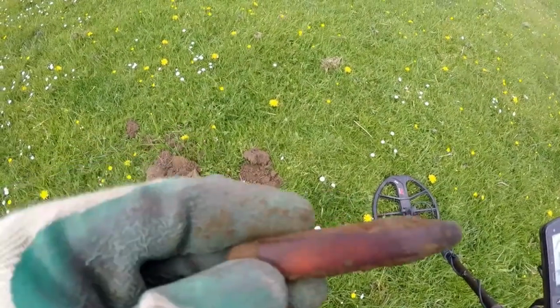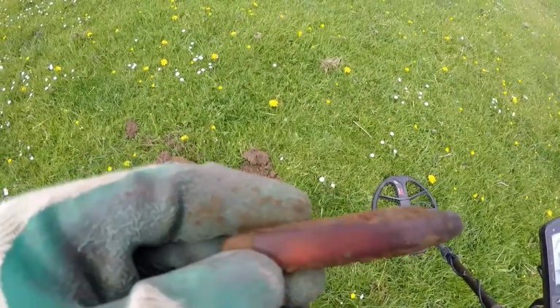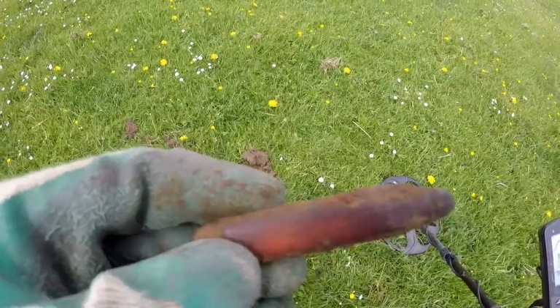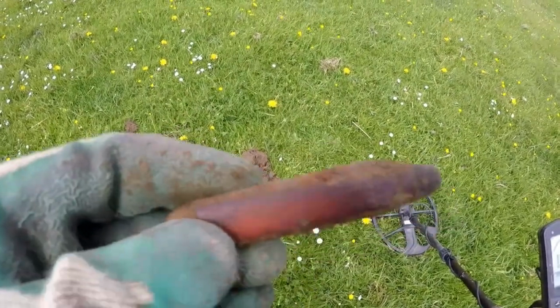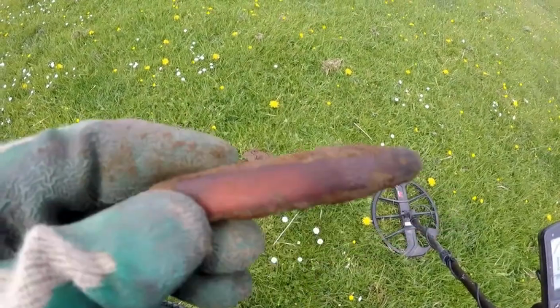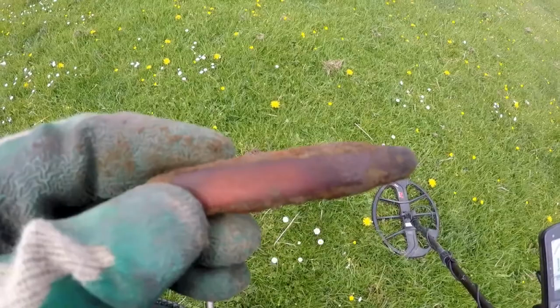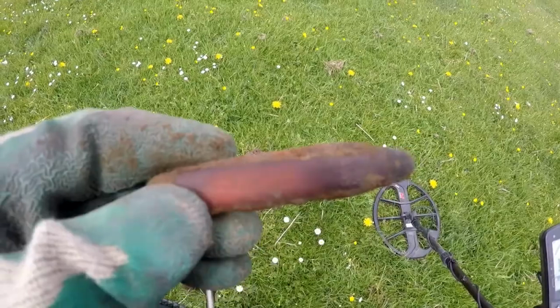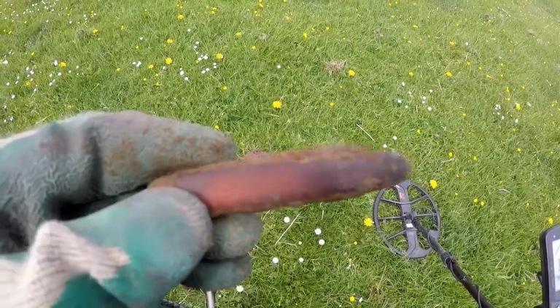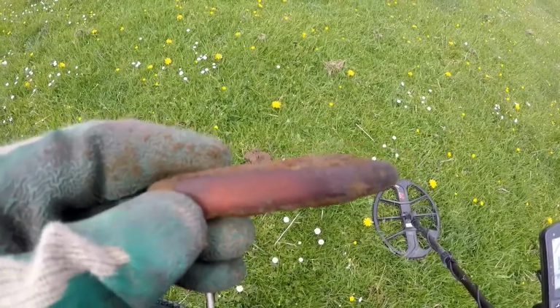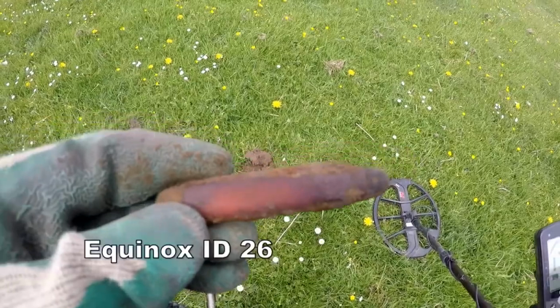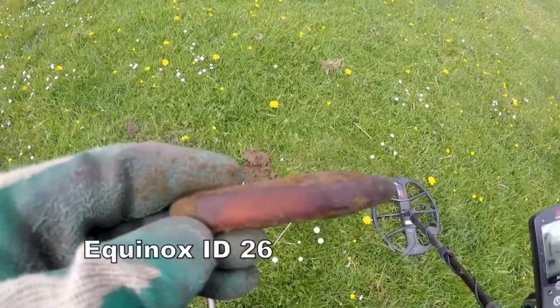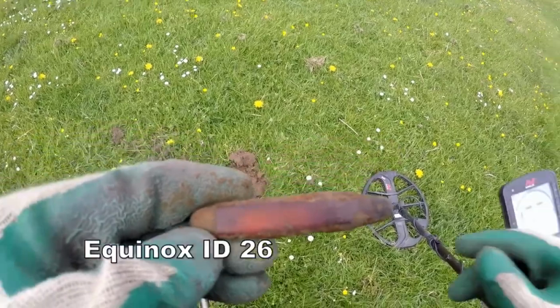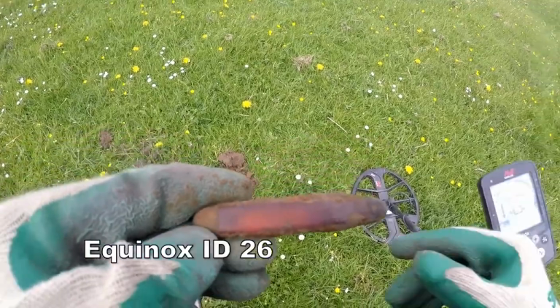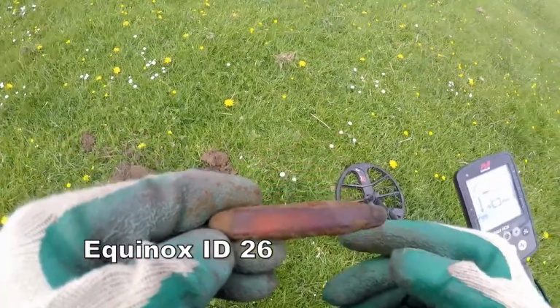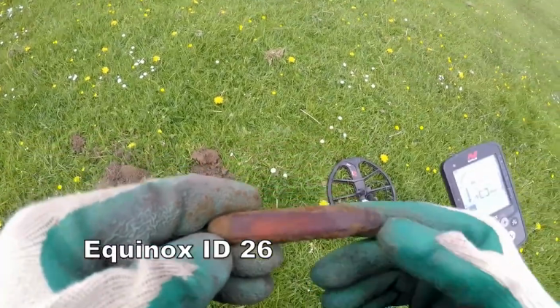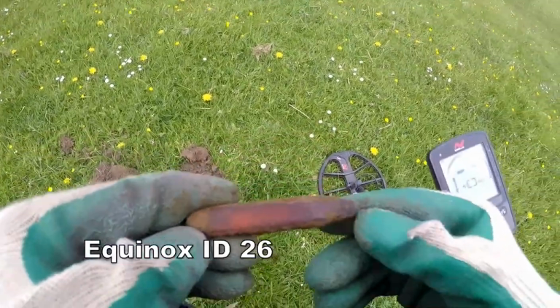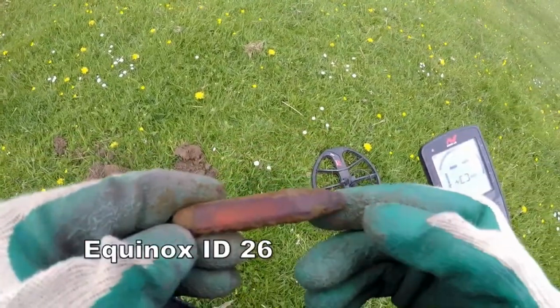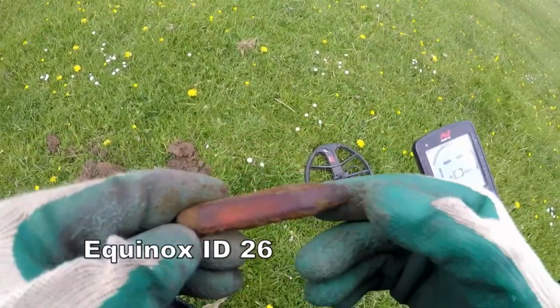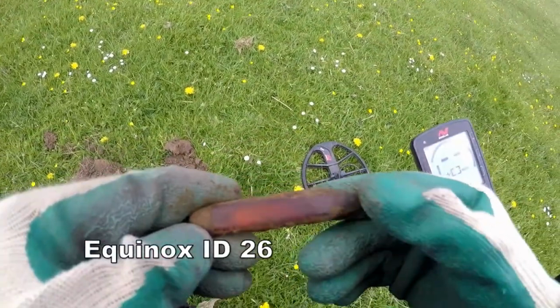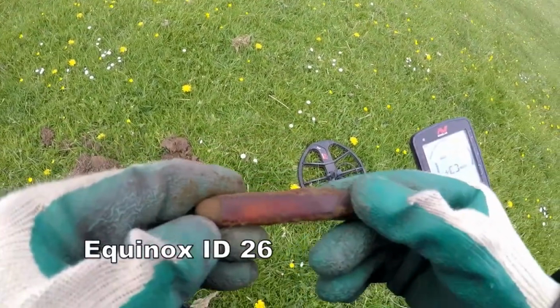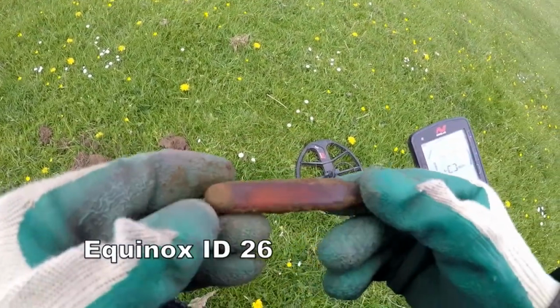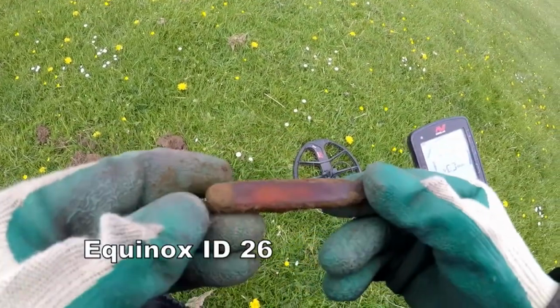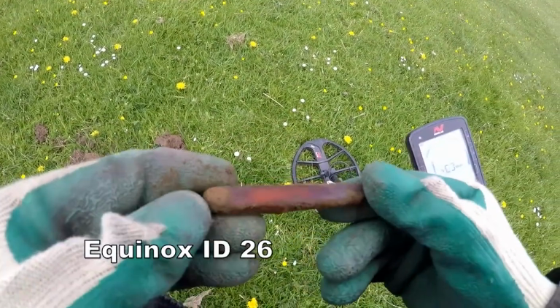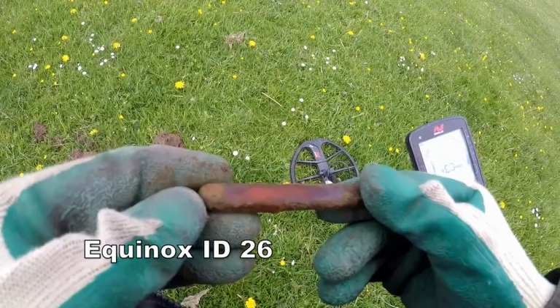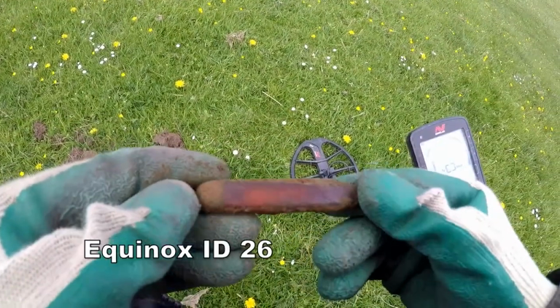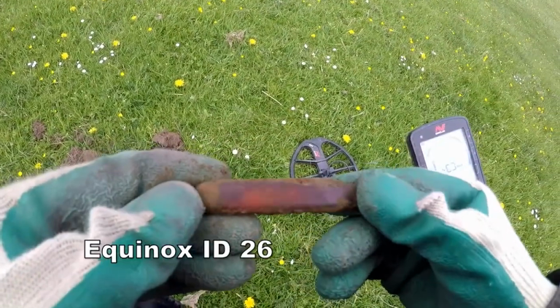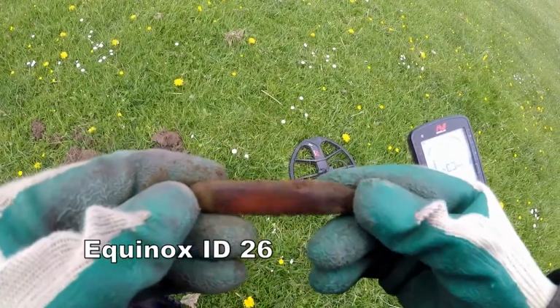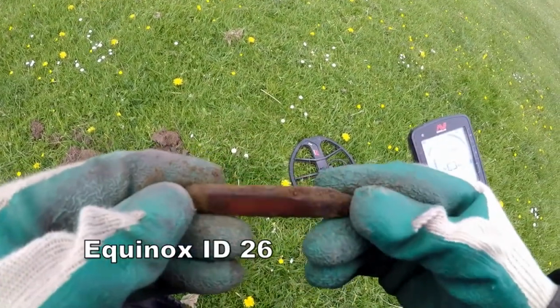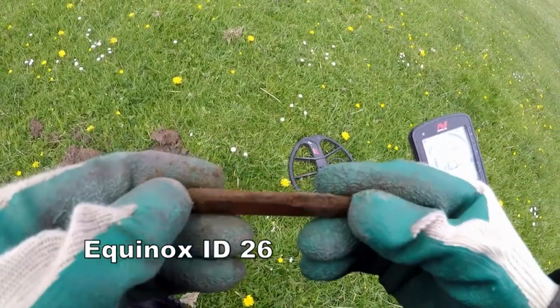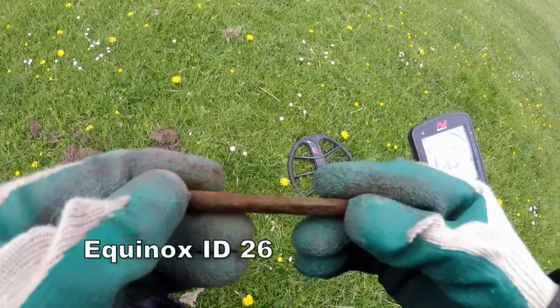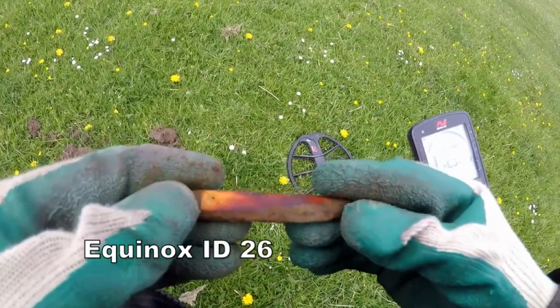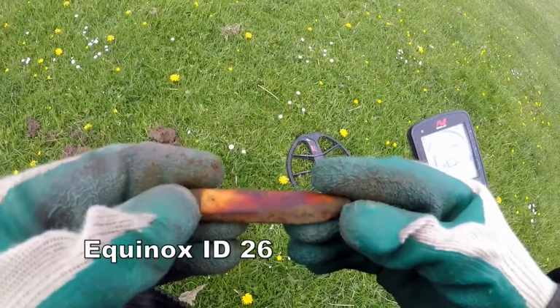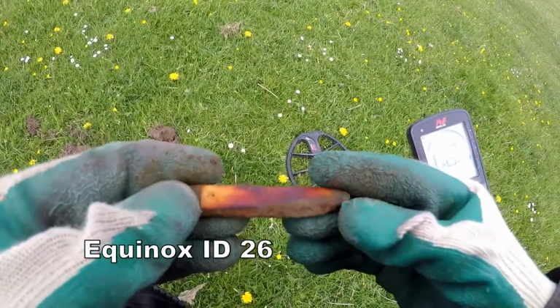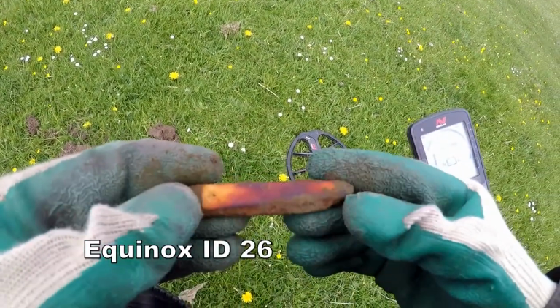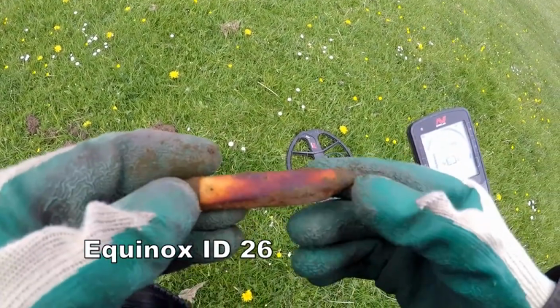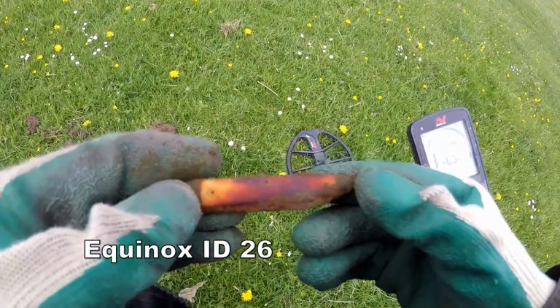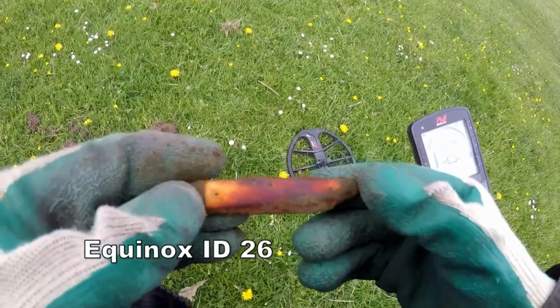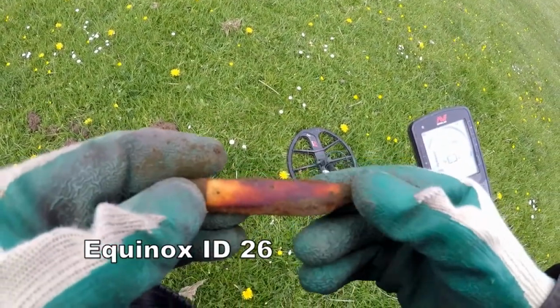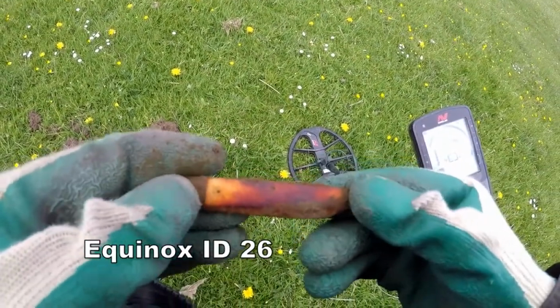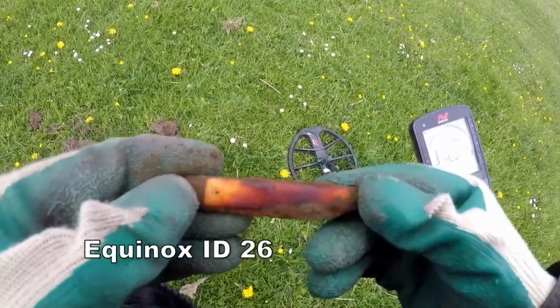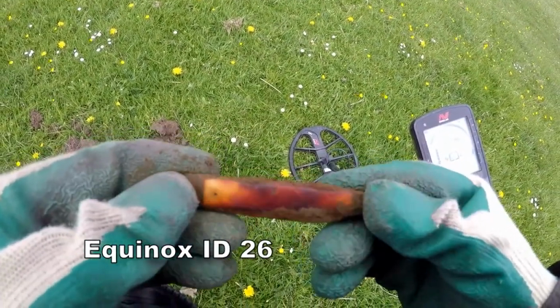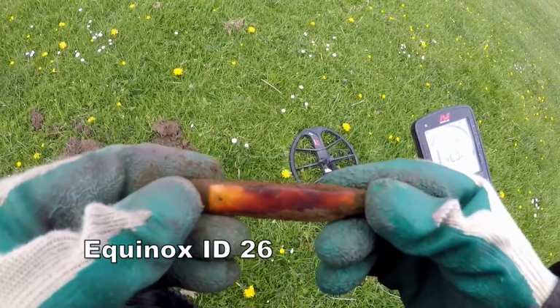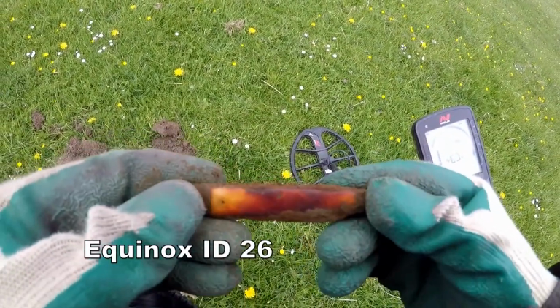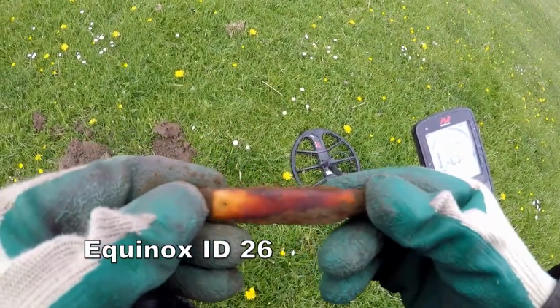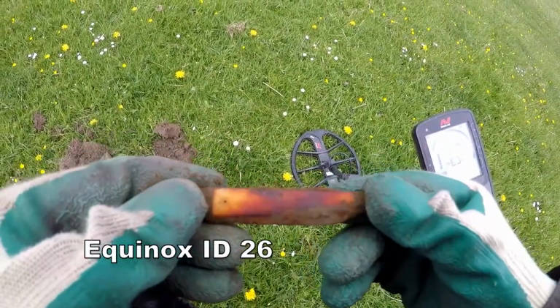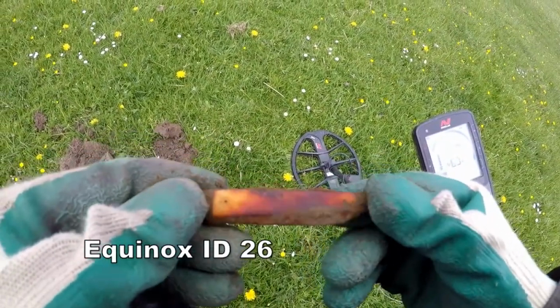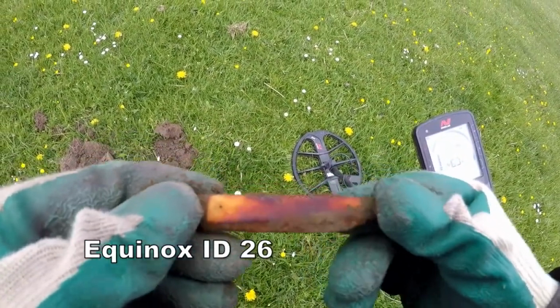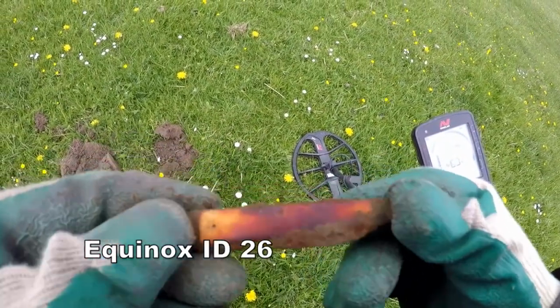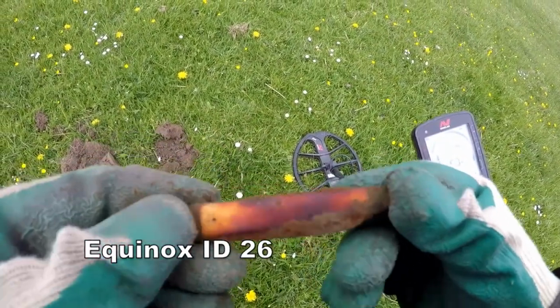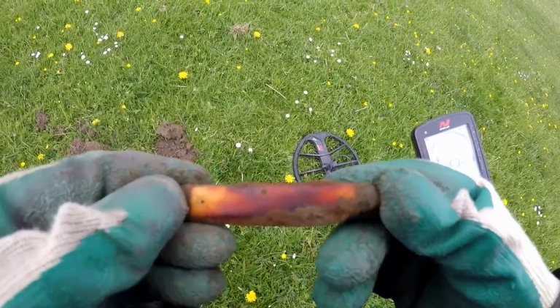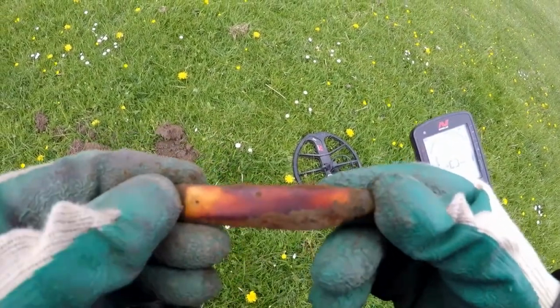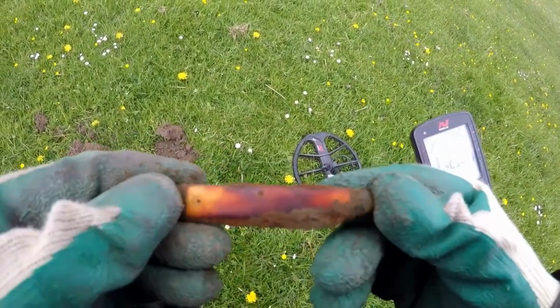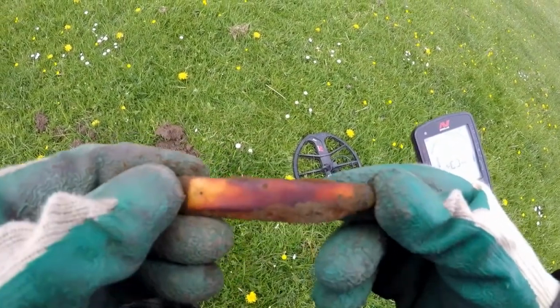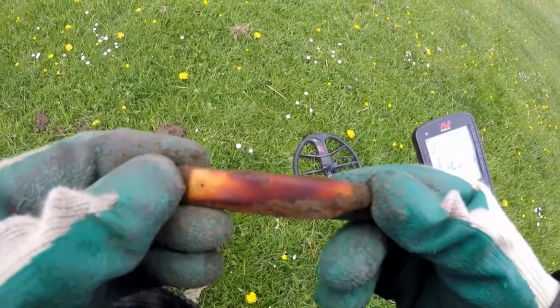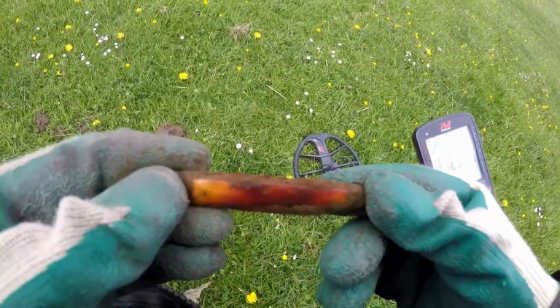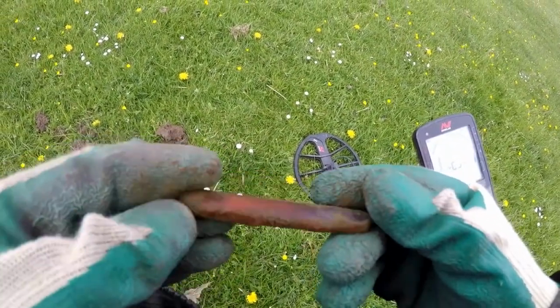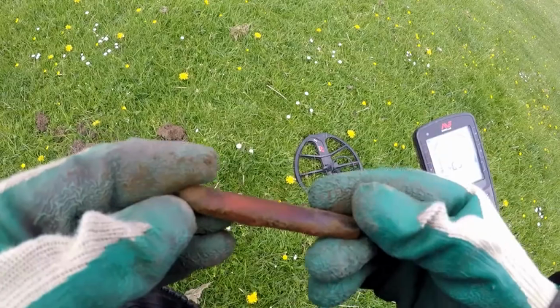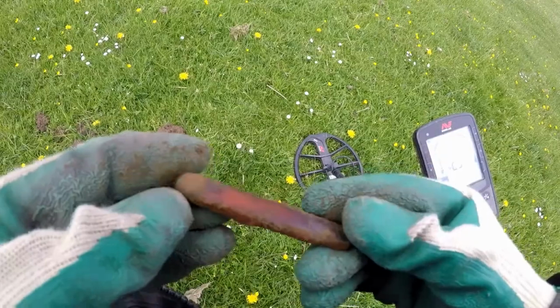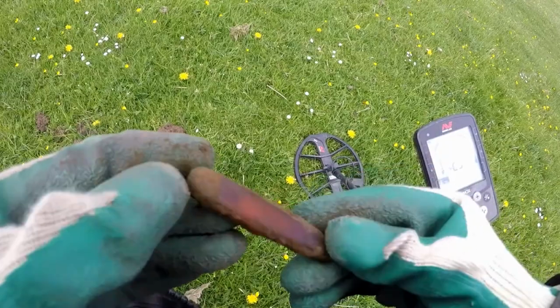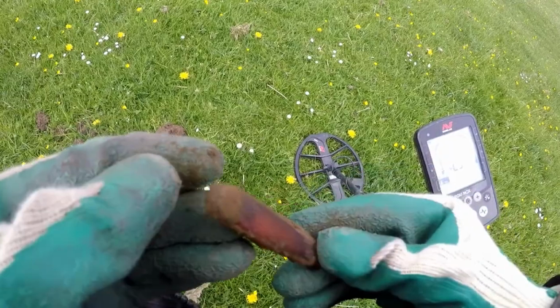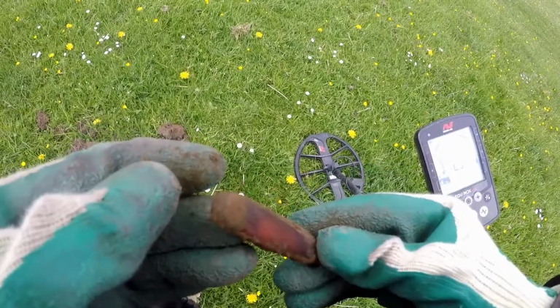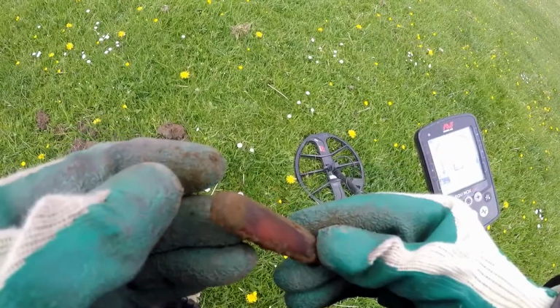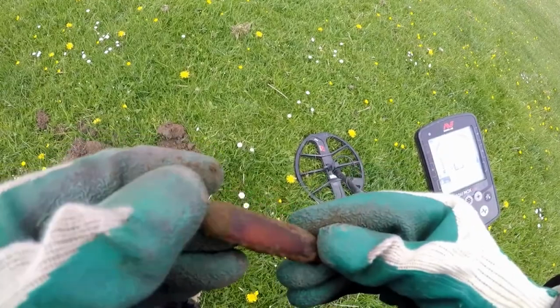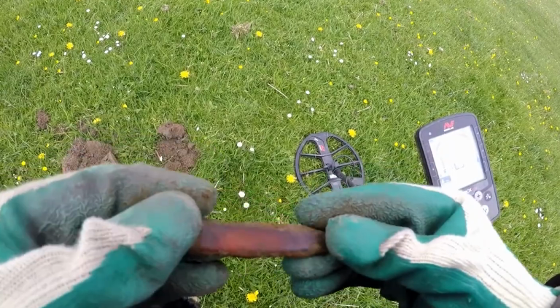What I've got out there is a bone knife — or at least I think it's part of a bone knife.